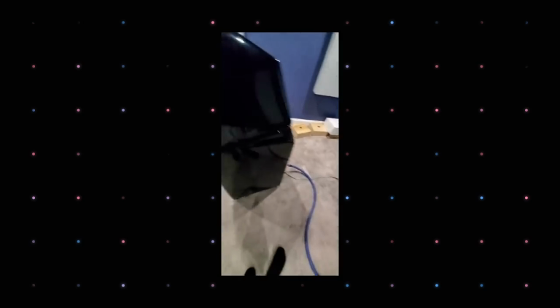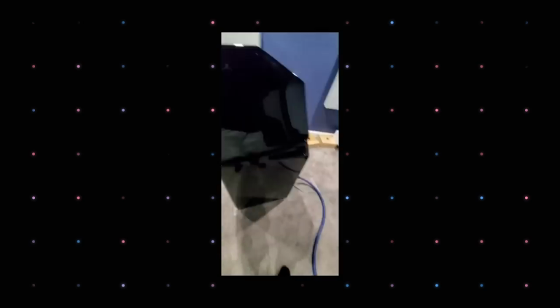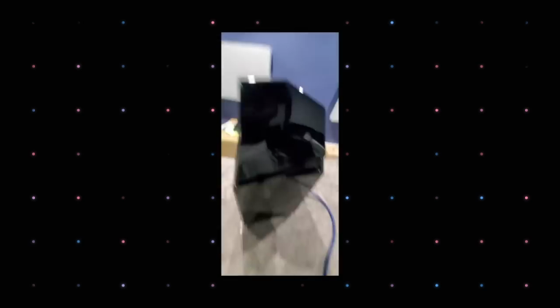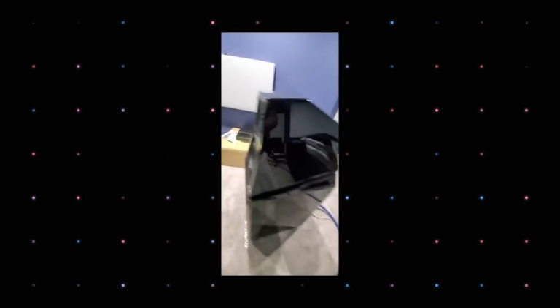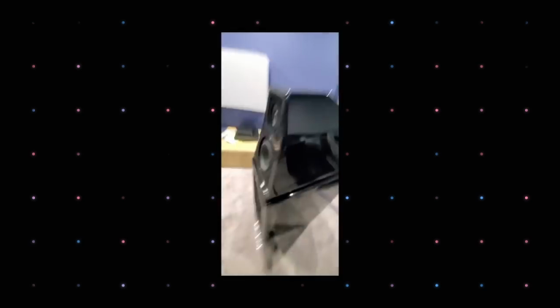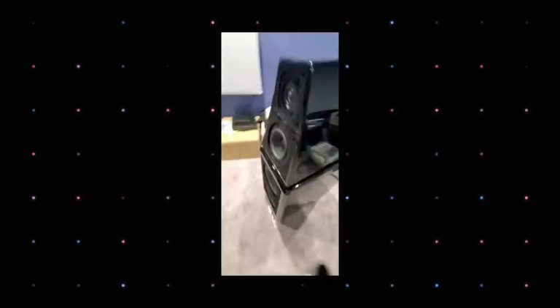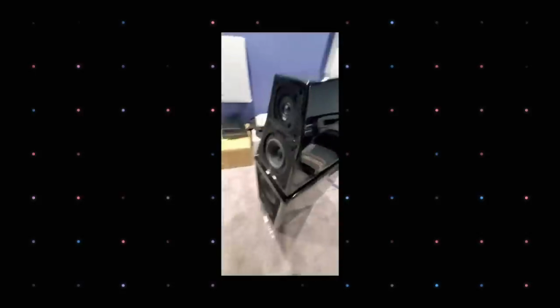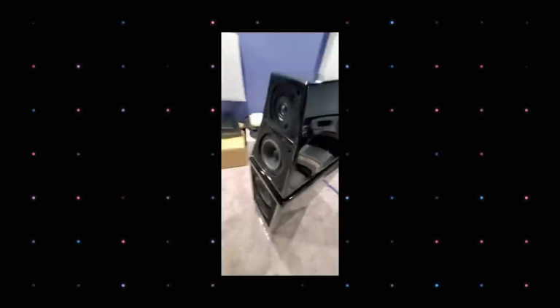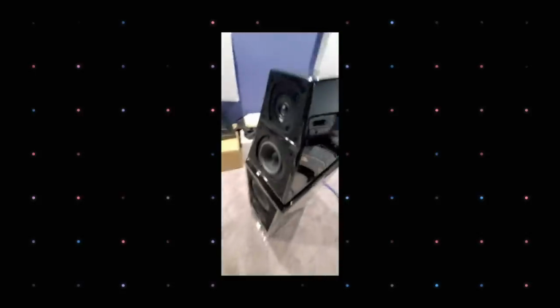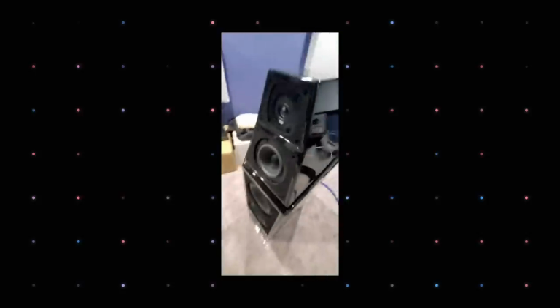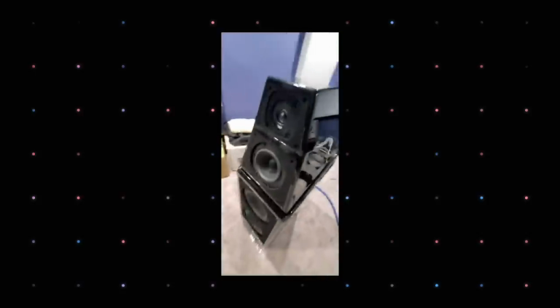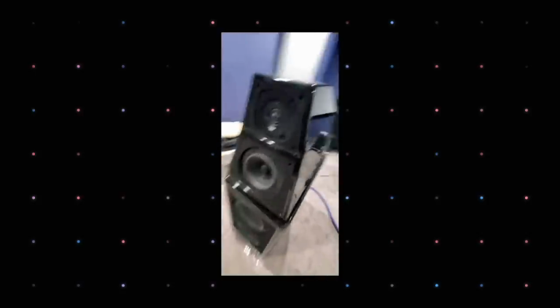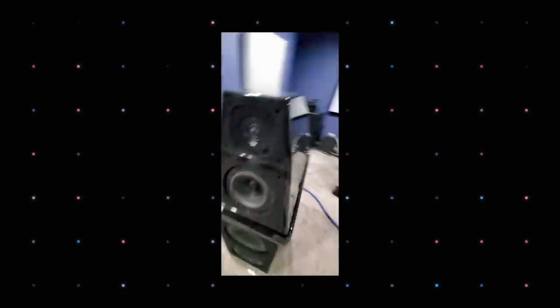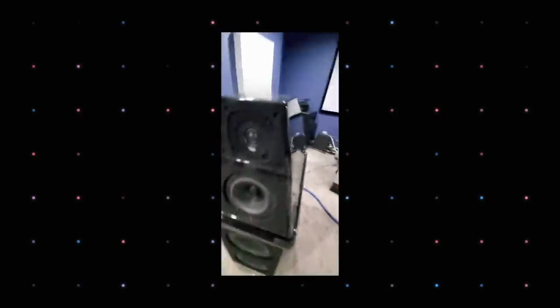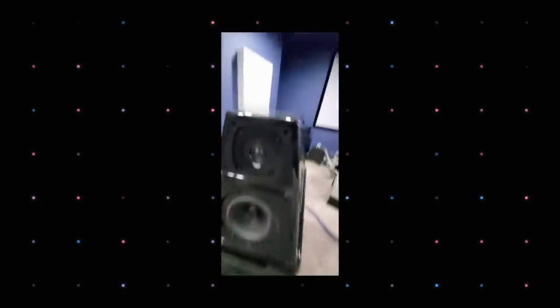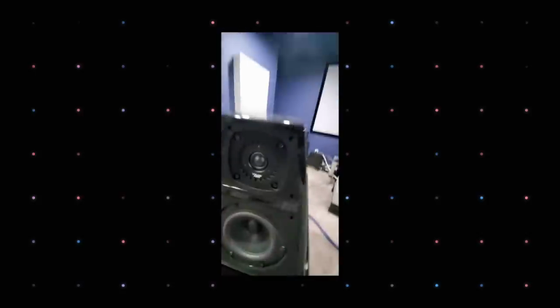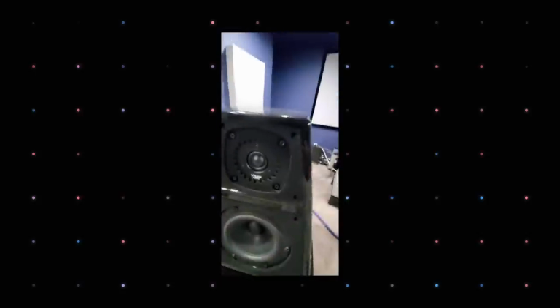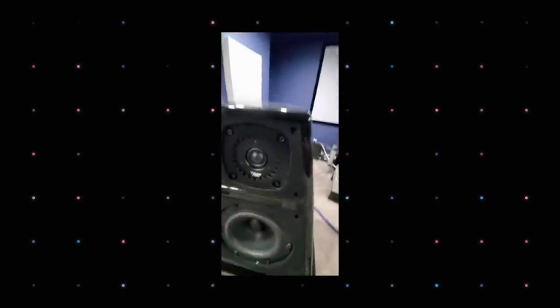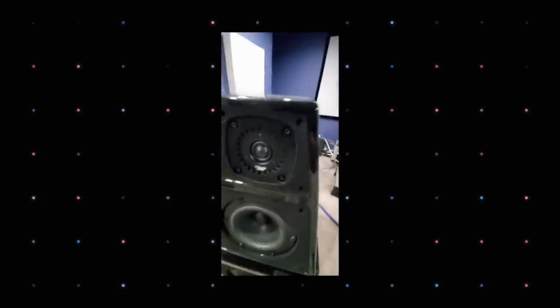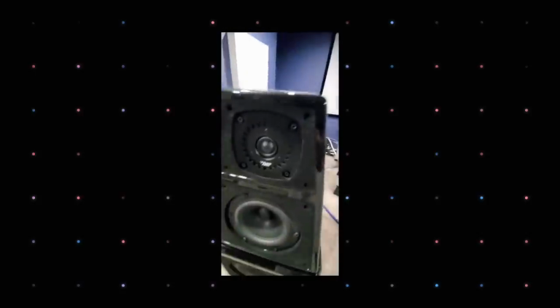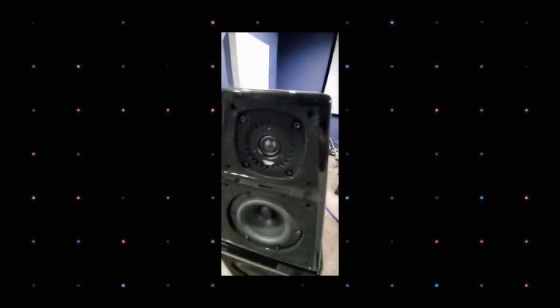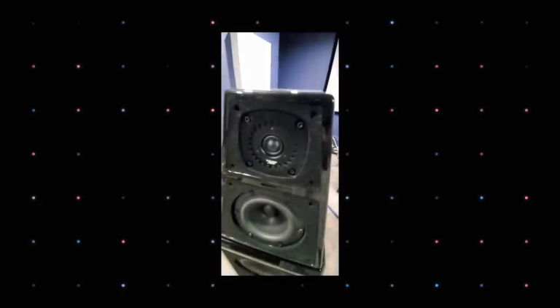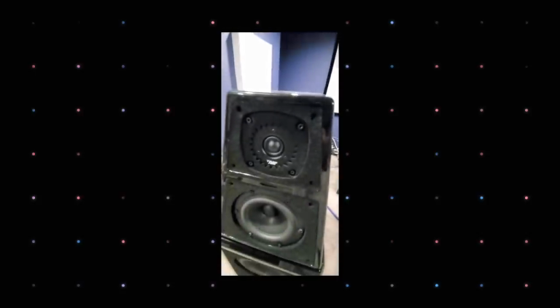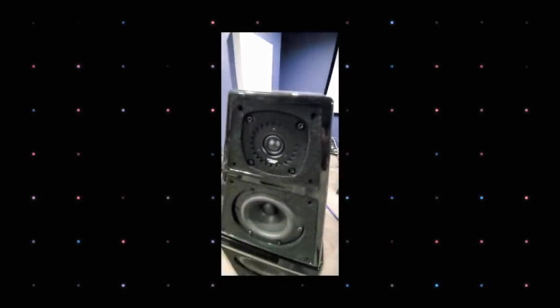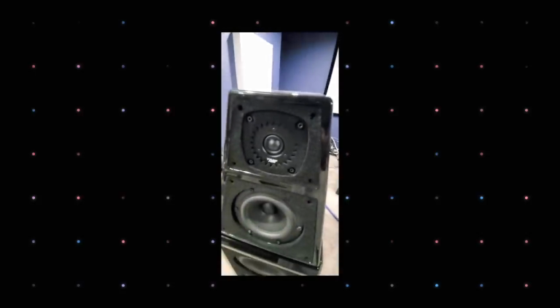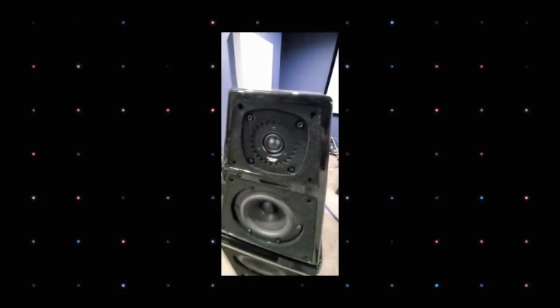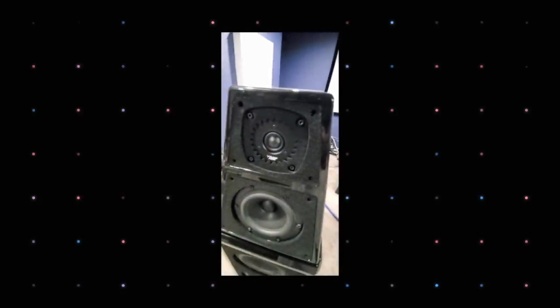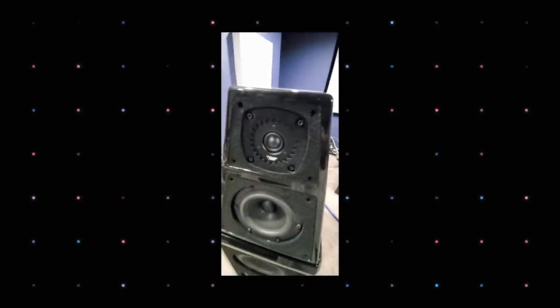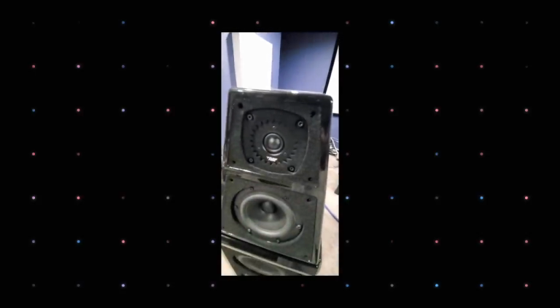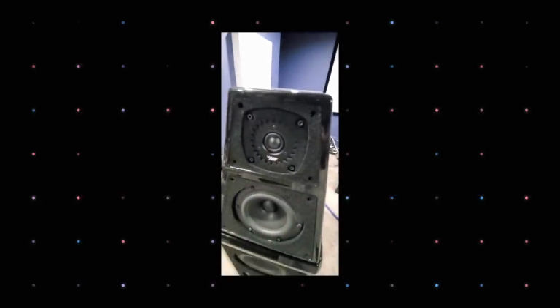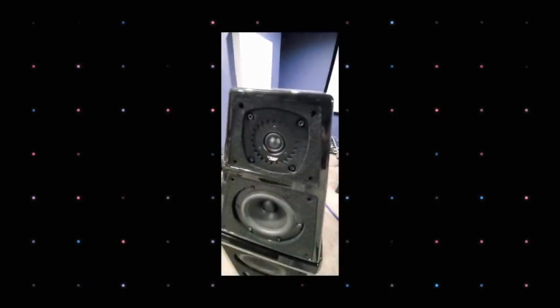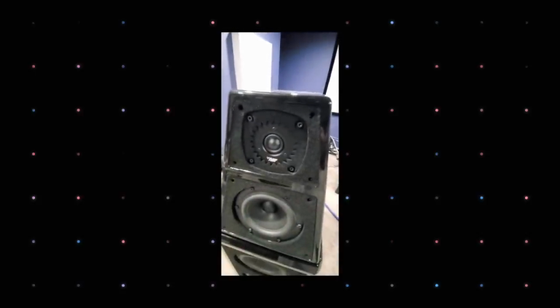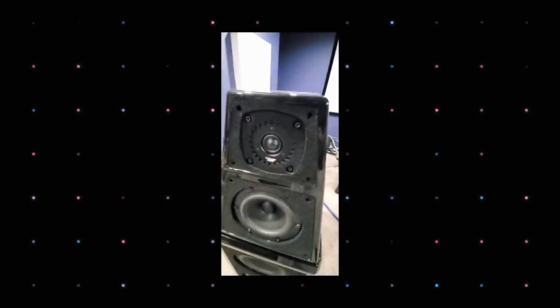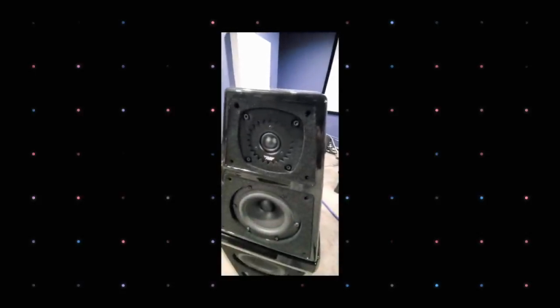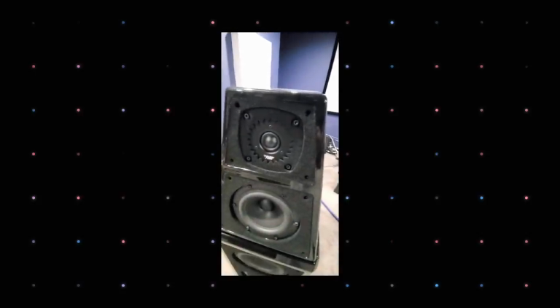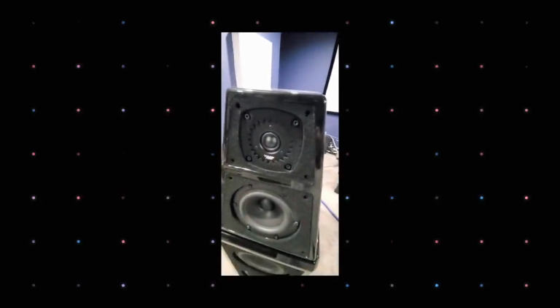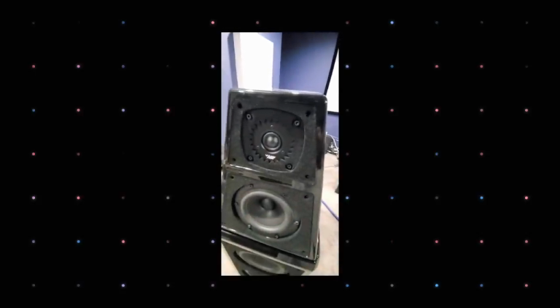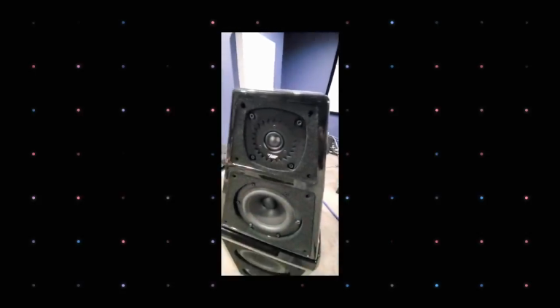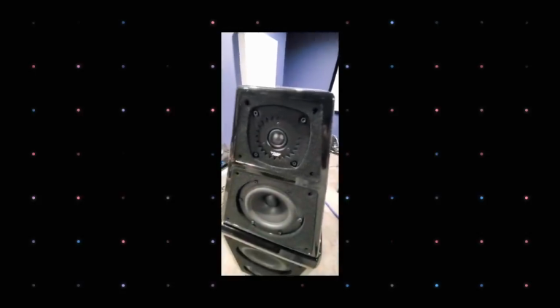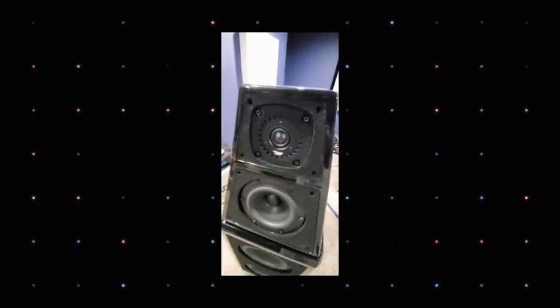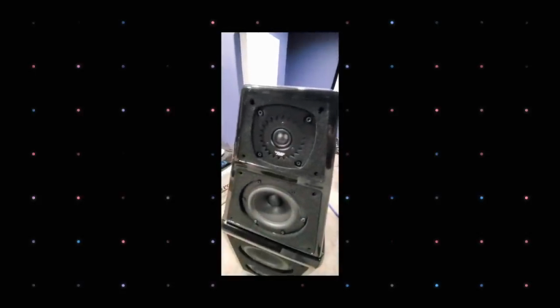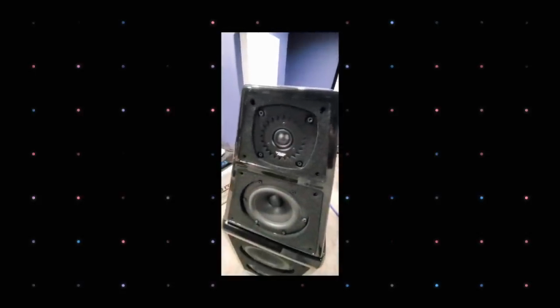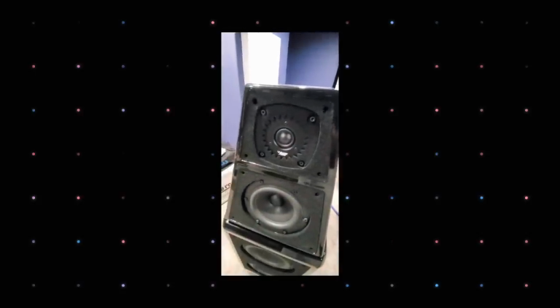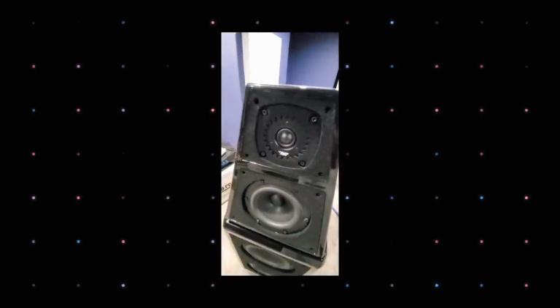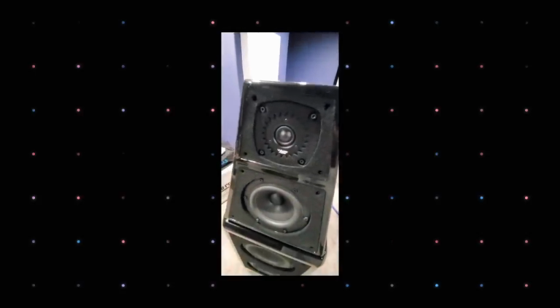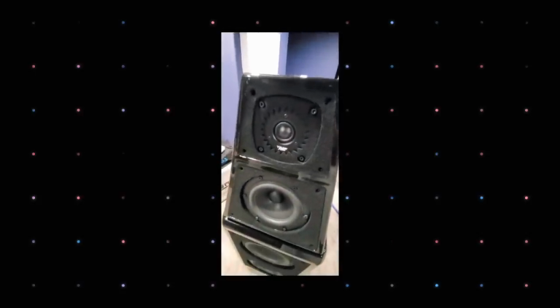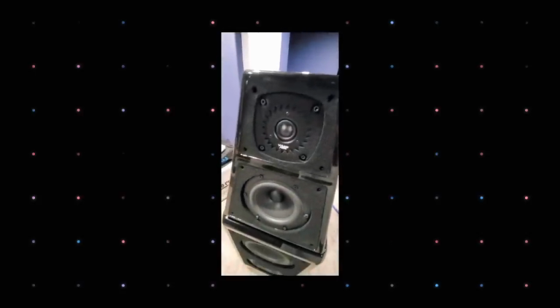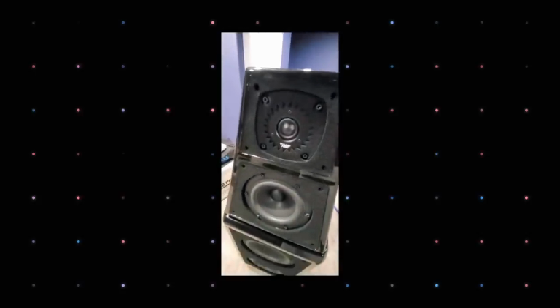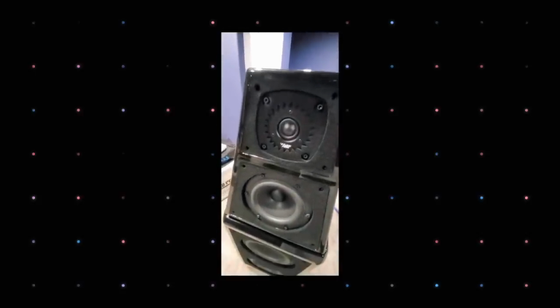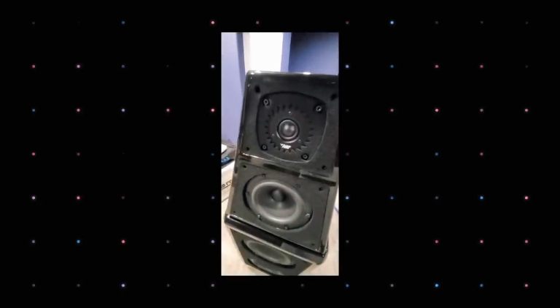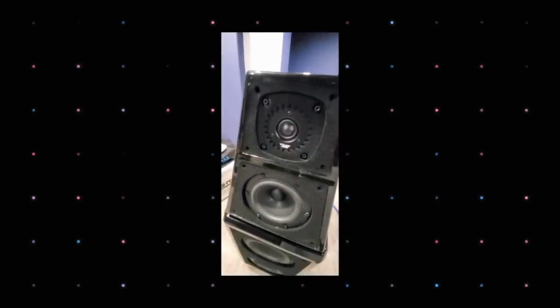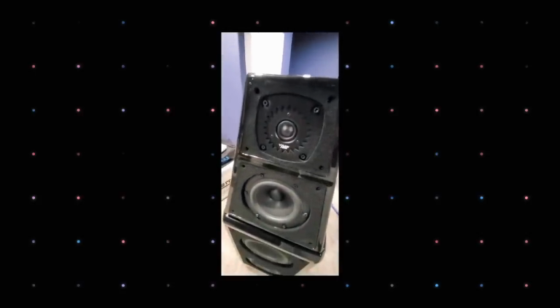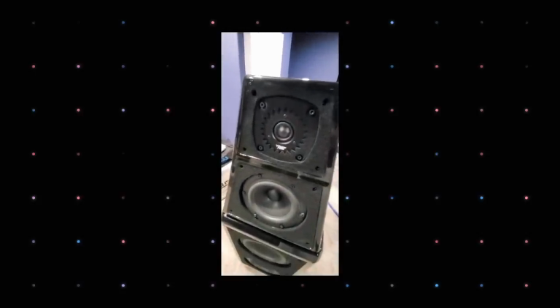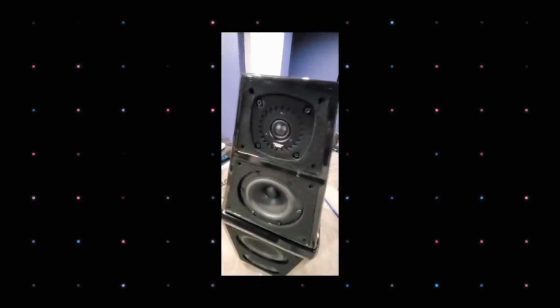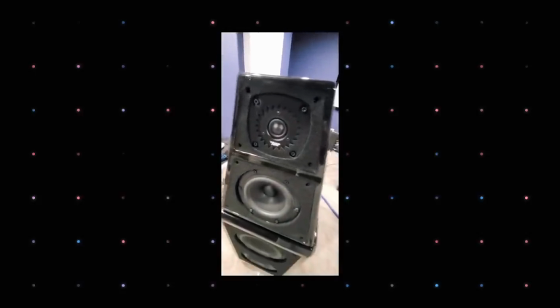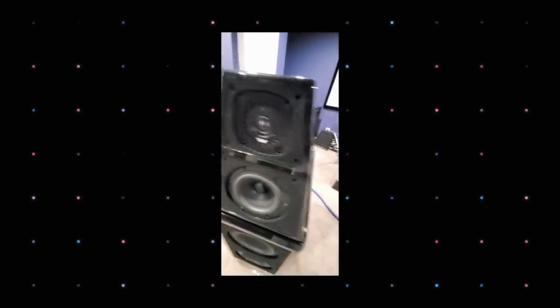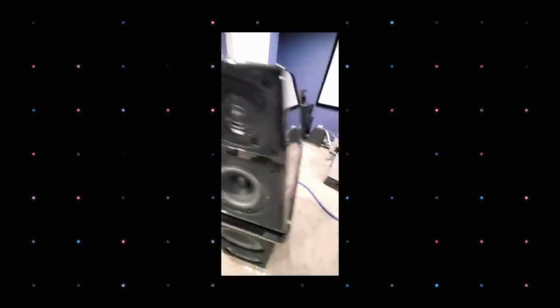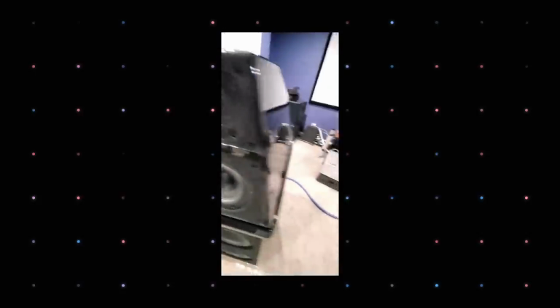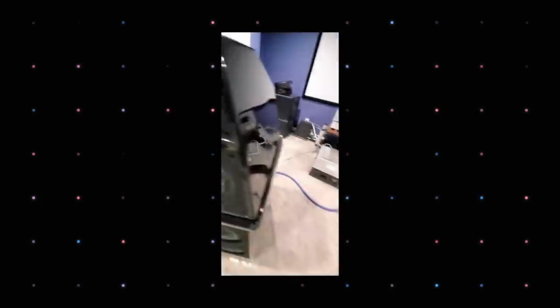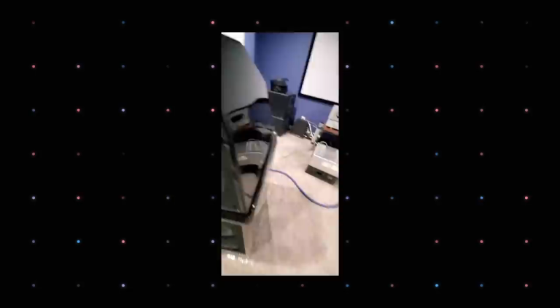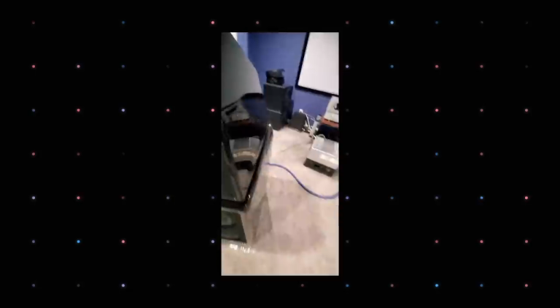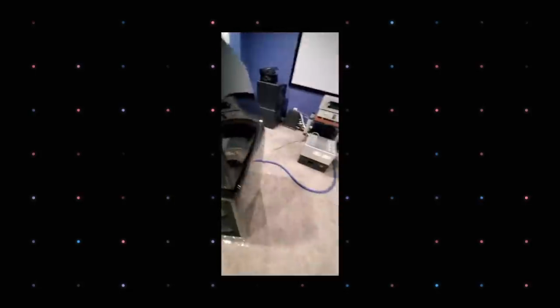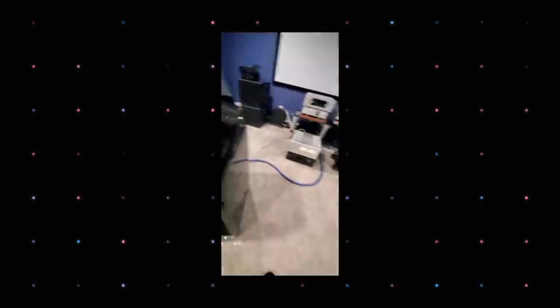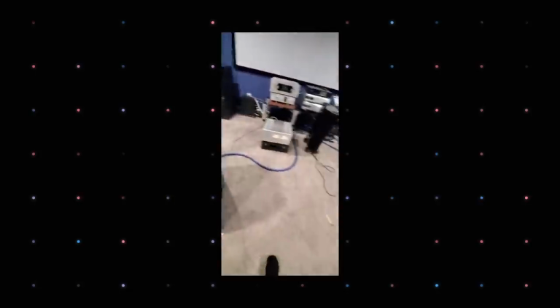Left speaker — noise. When I connect the left speaker, it begins to make noise.